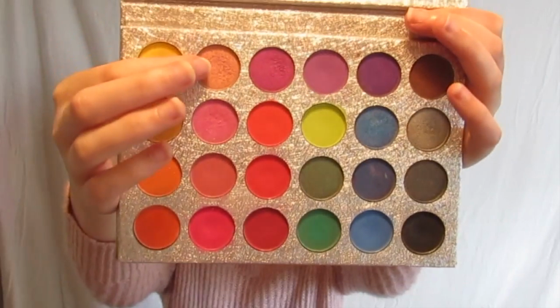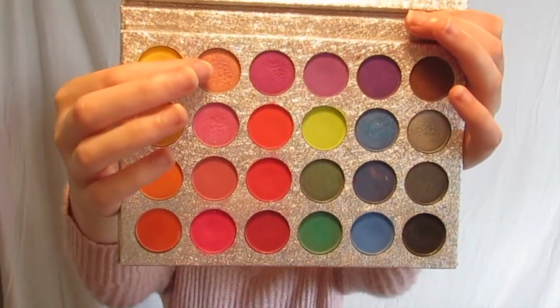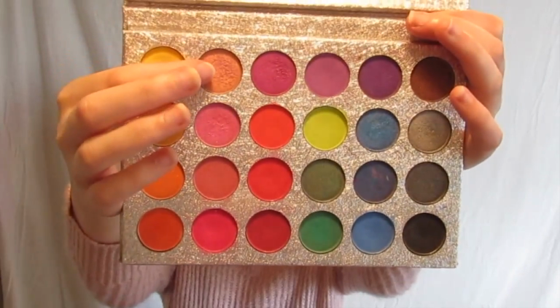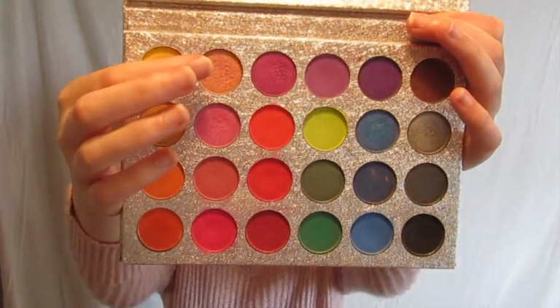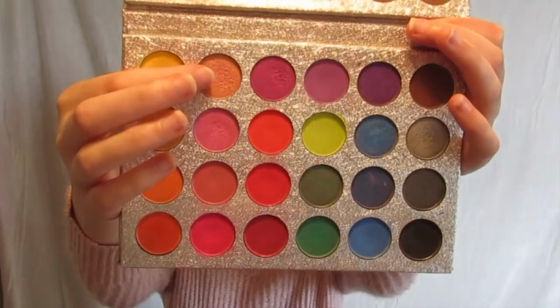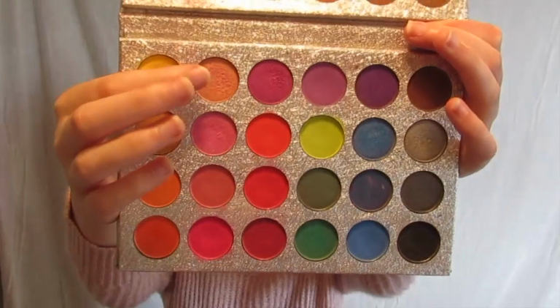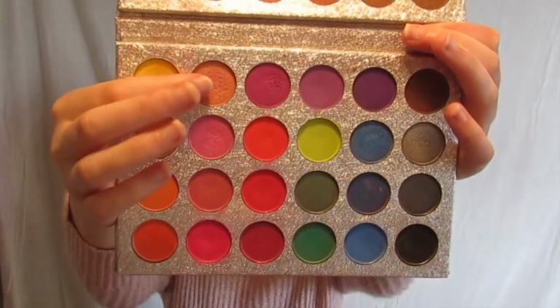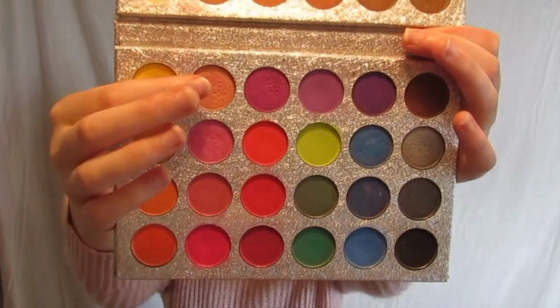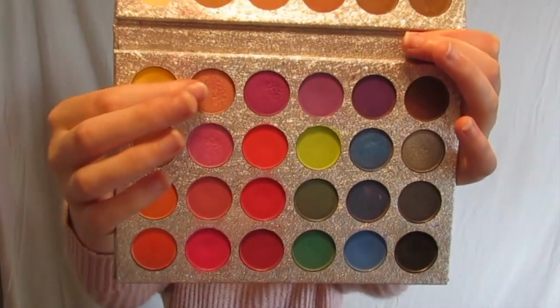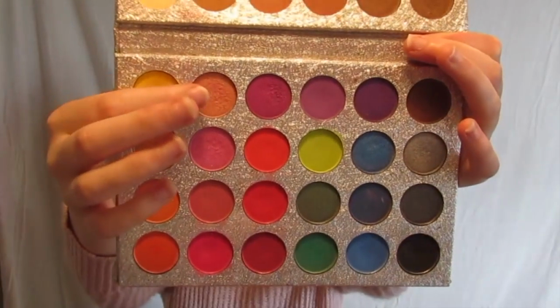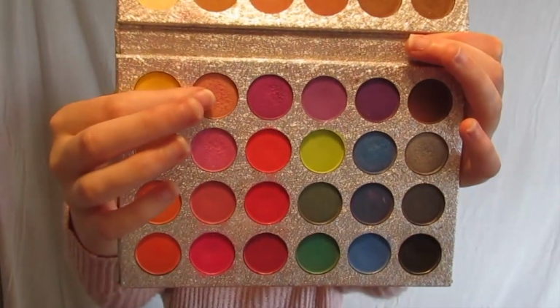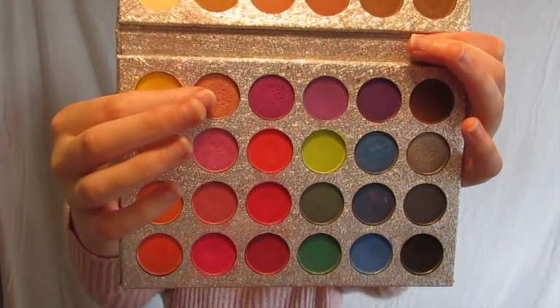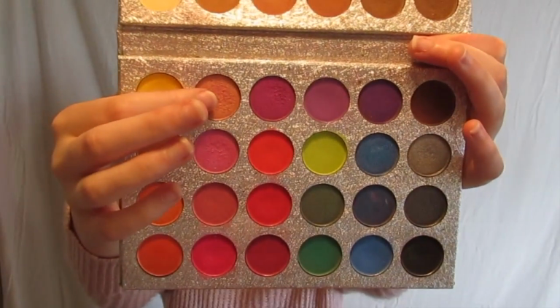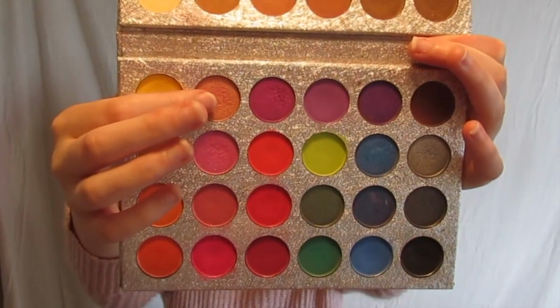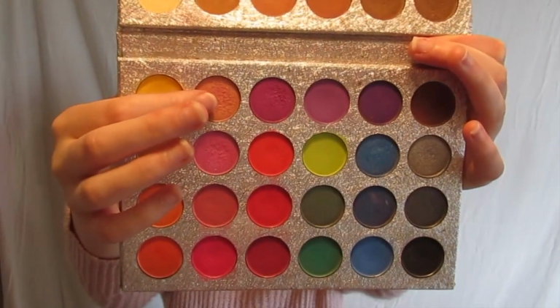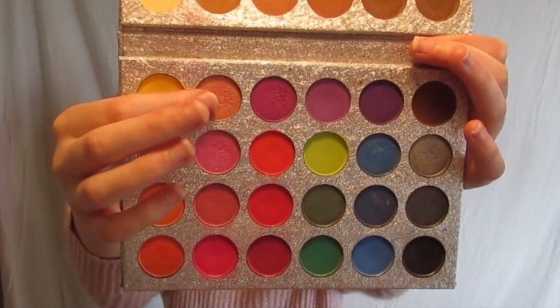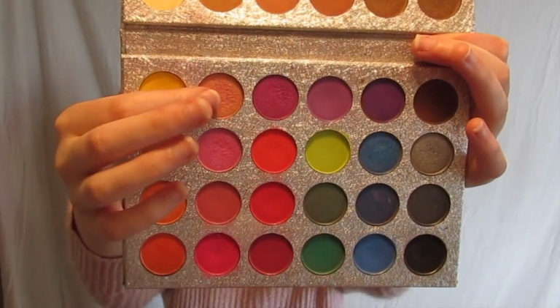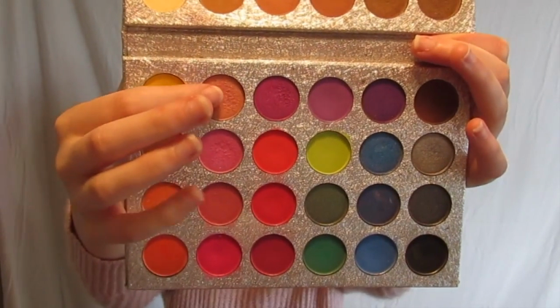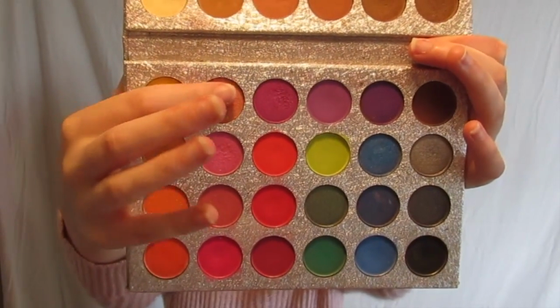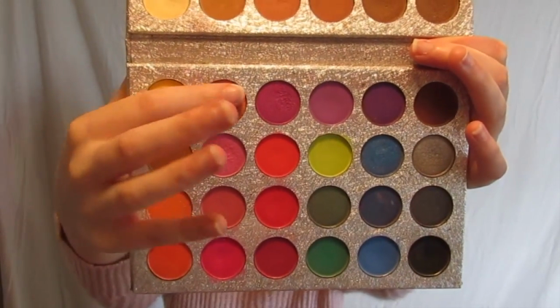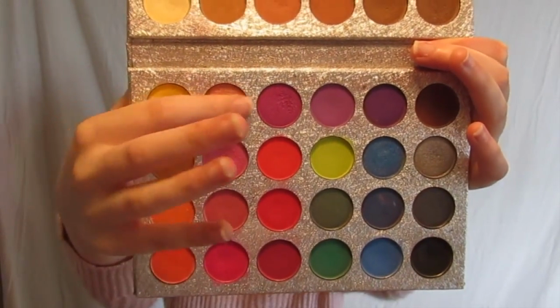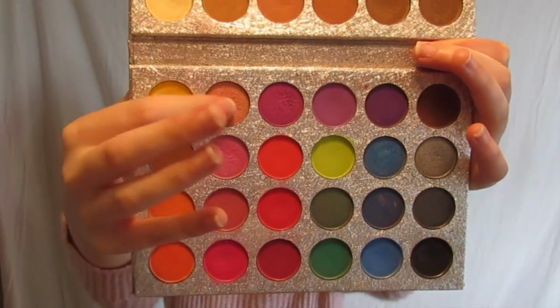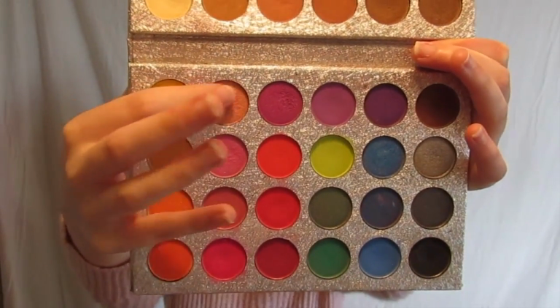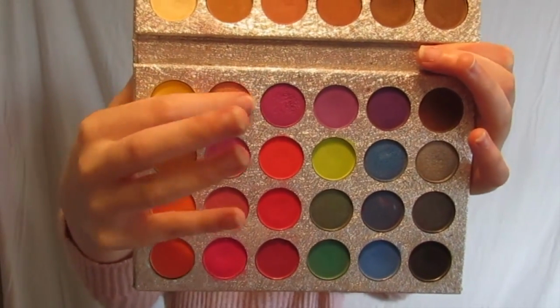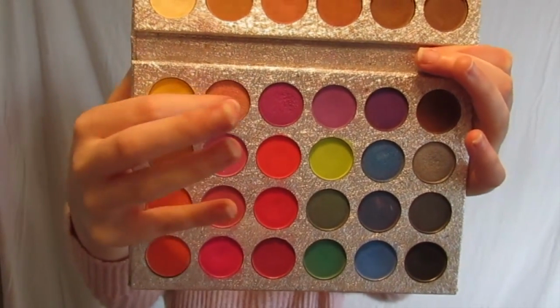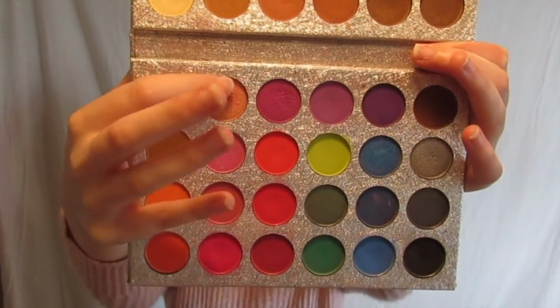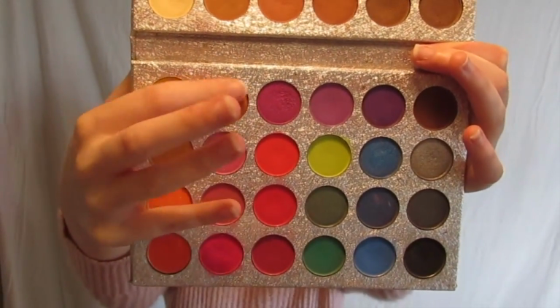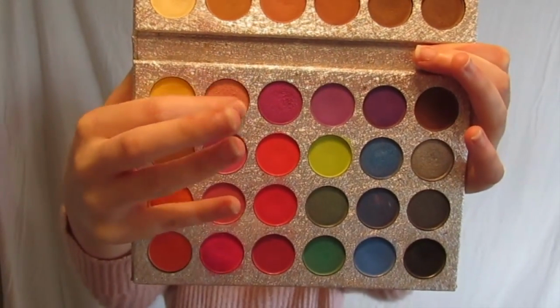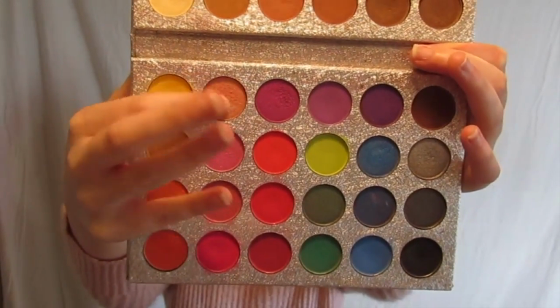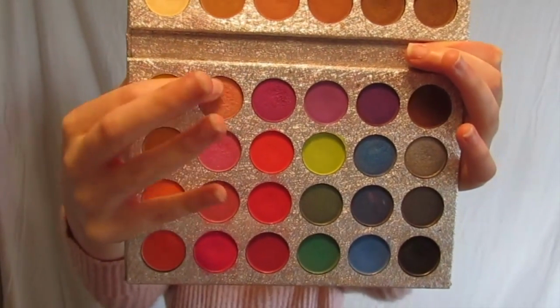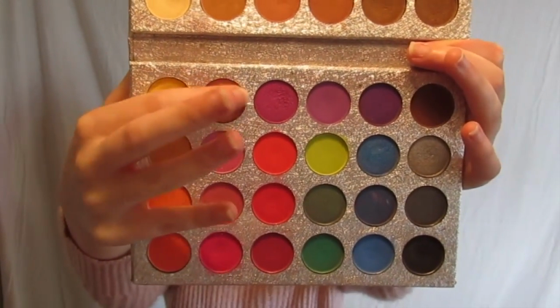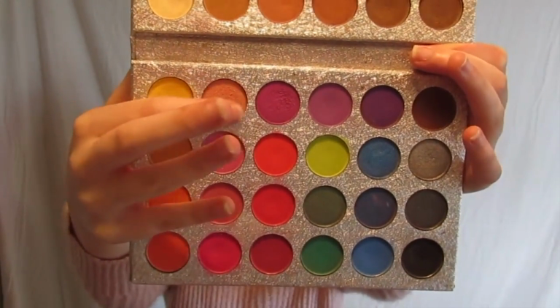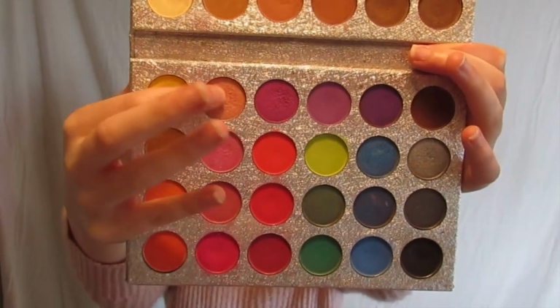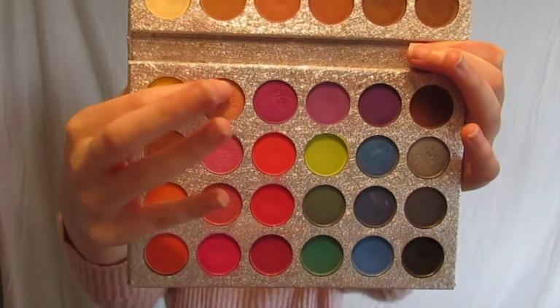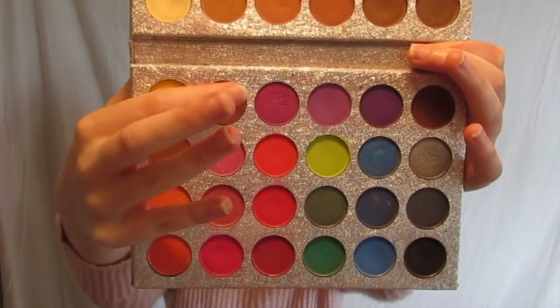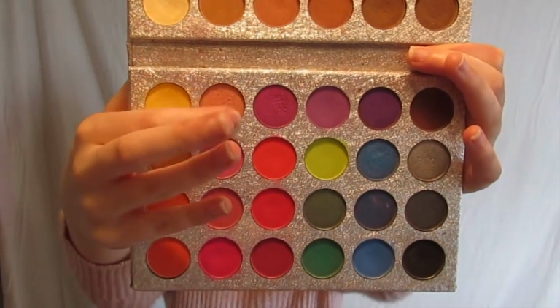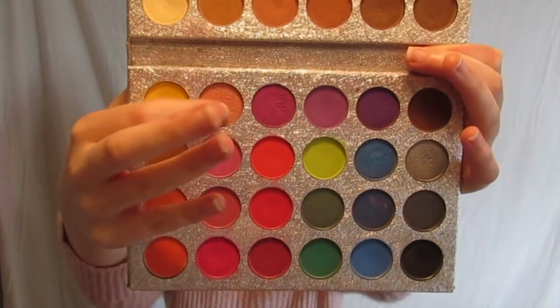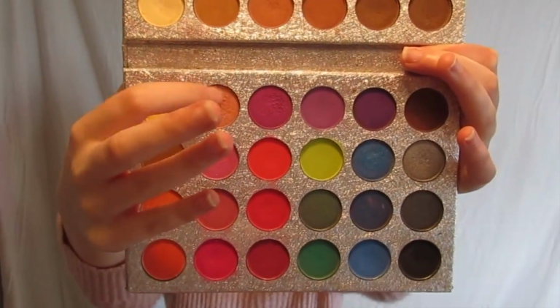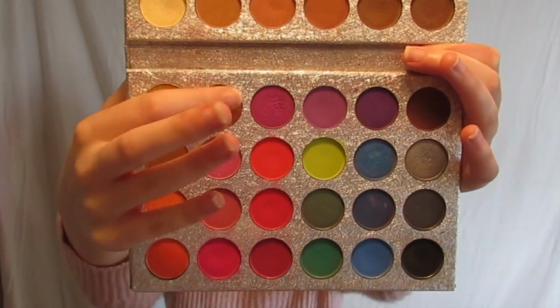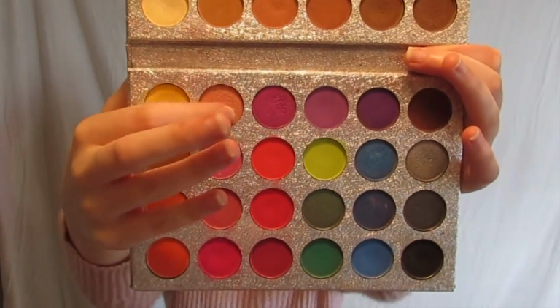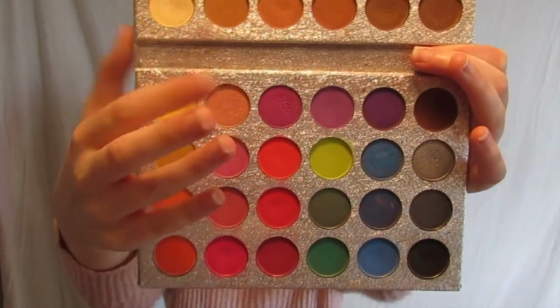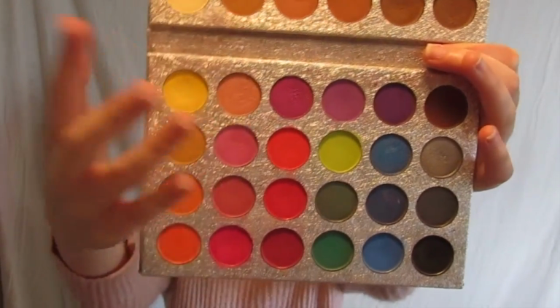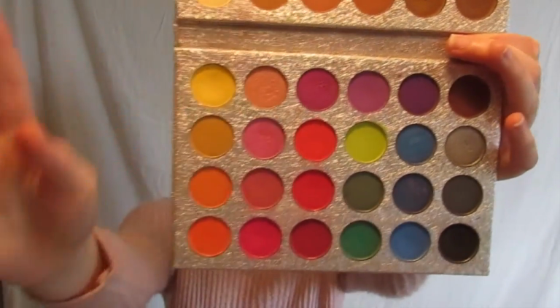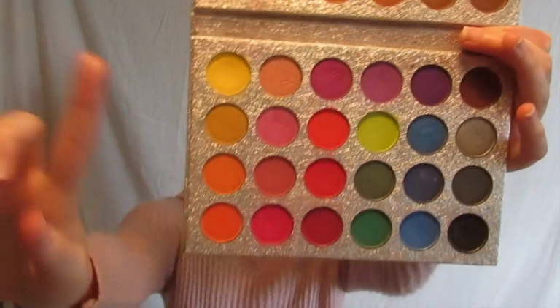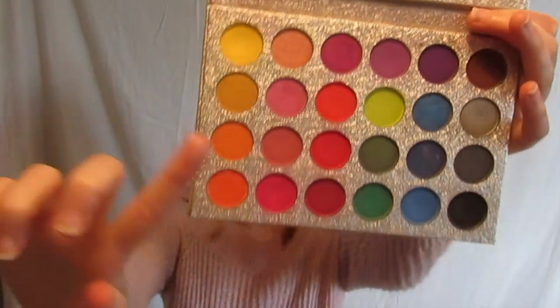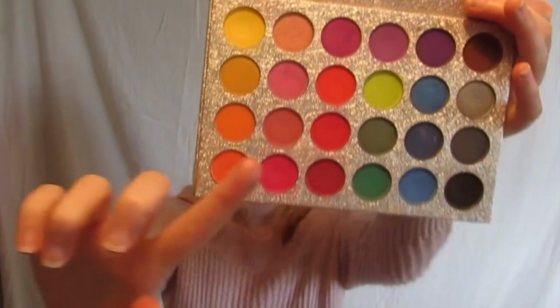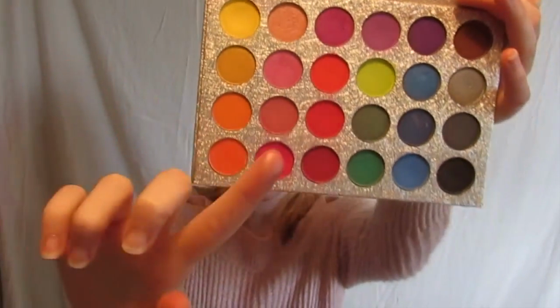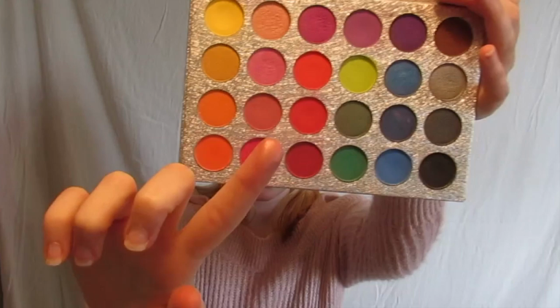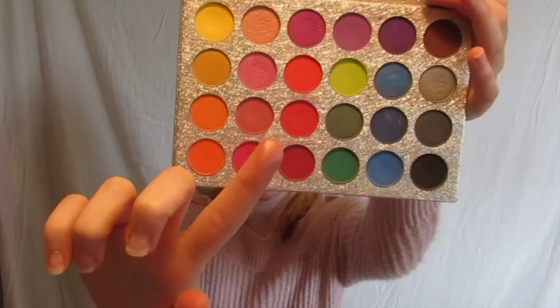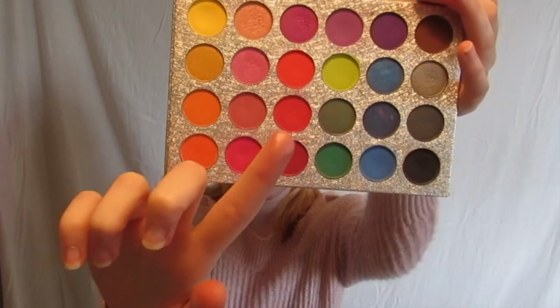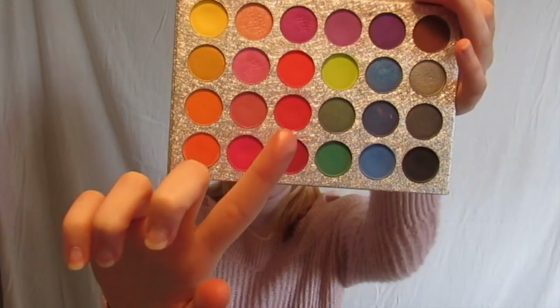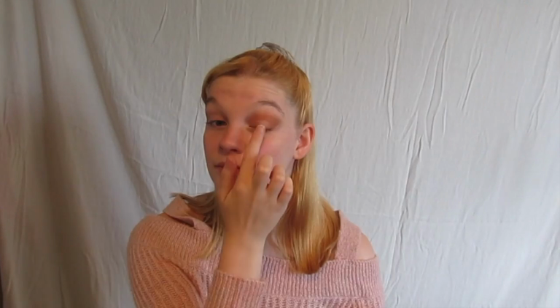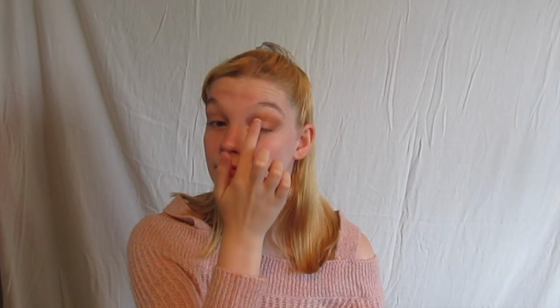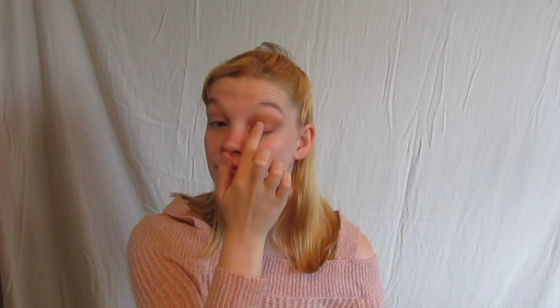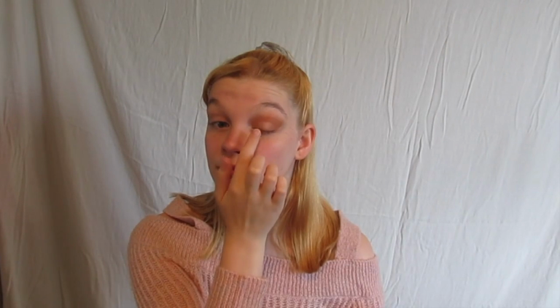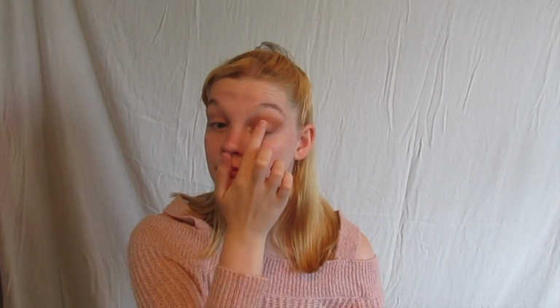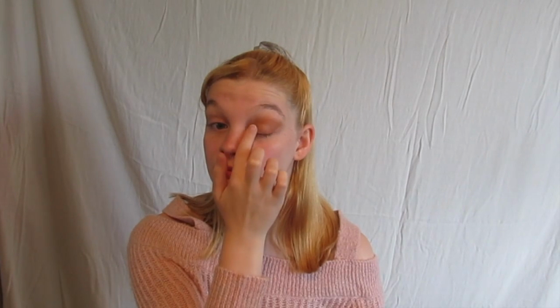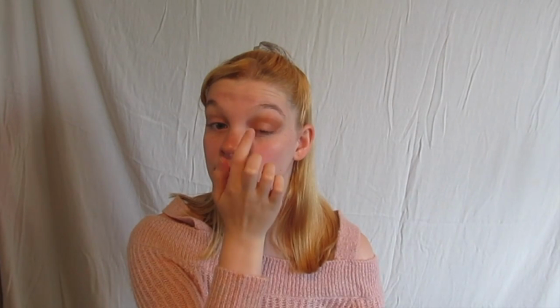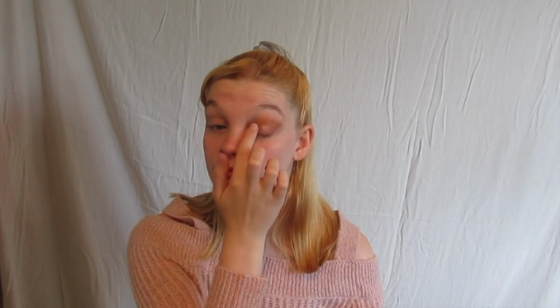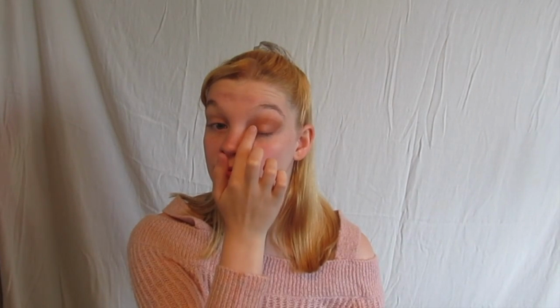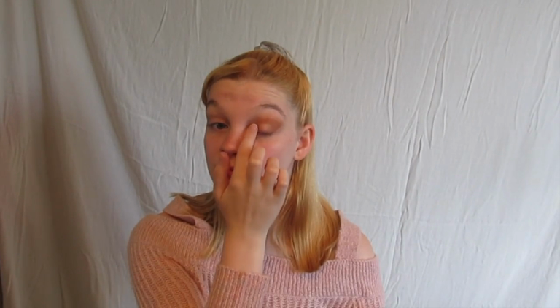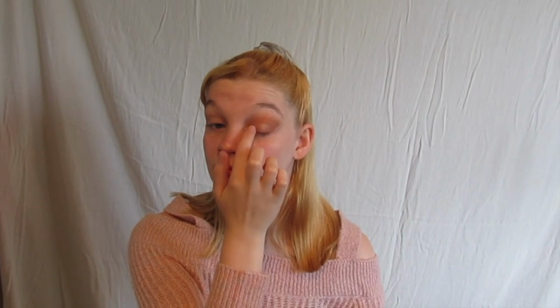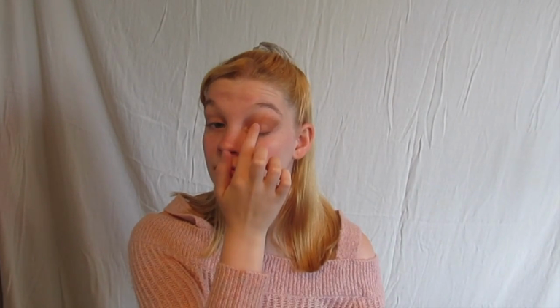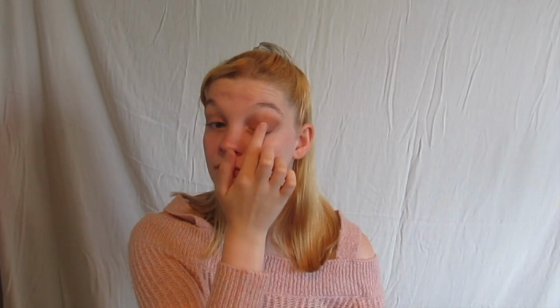Next, I'm going in with this pinky orangey shimmery color with my finger and packing that onto my lid as well.